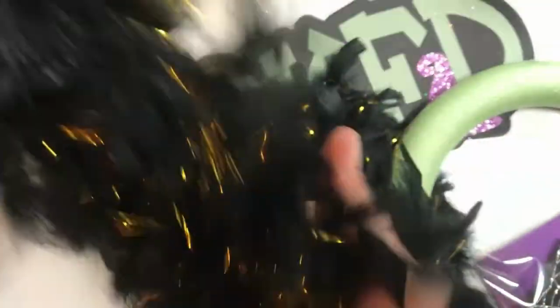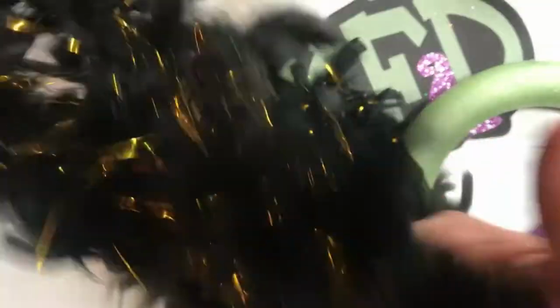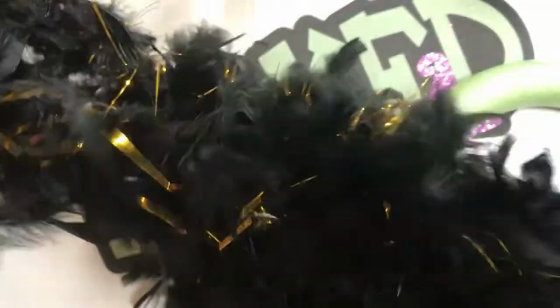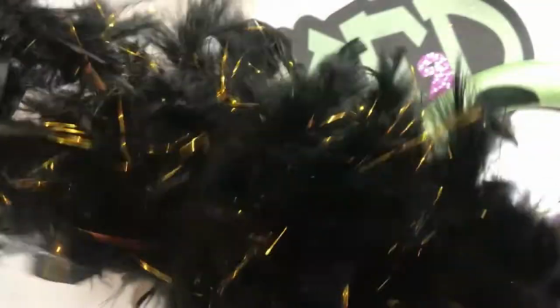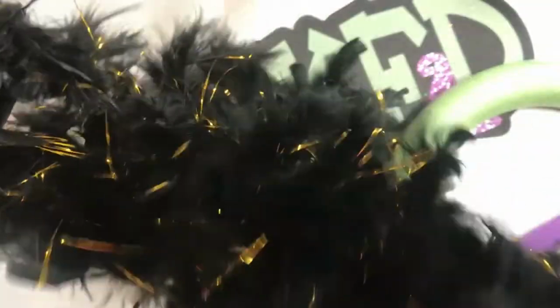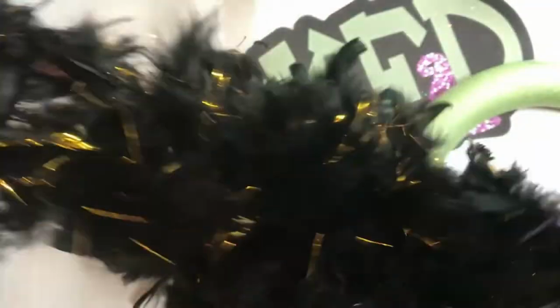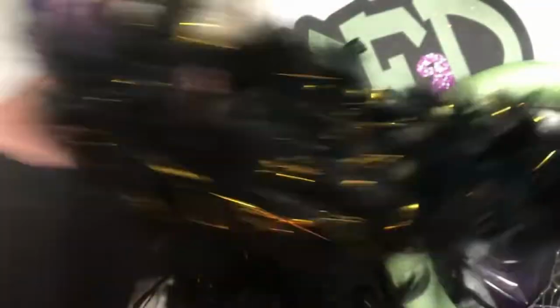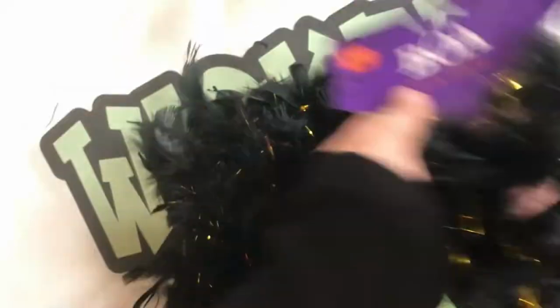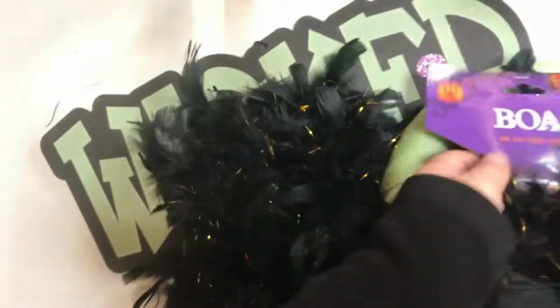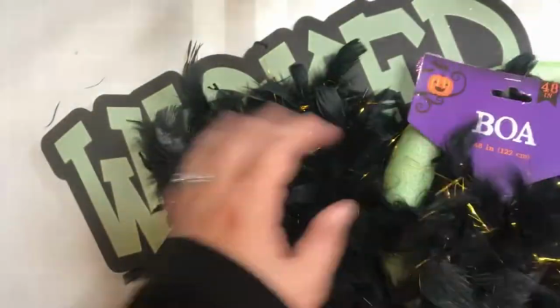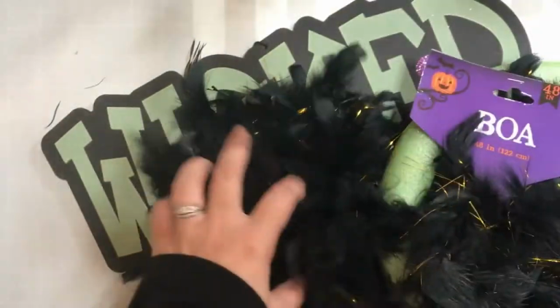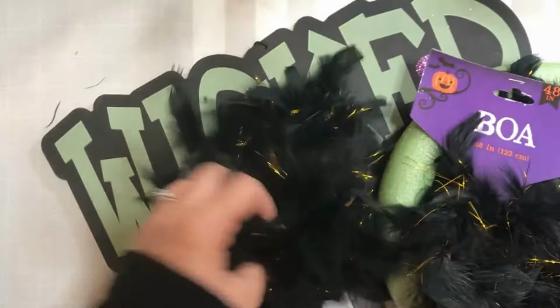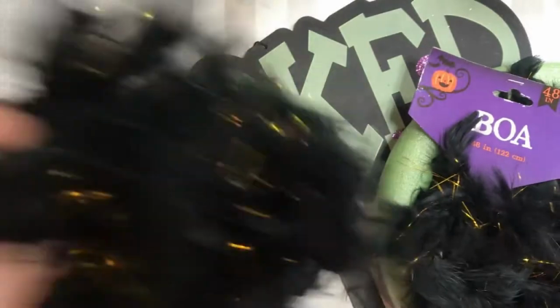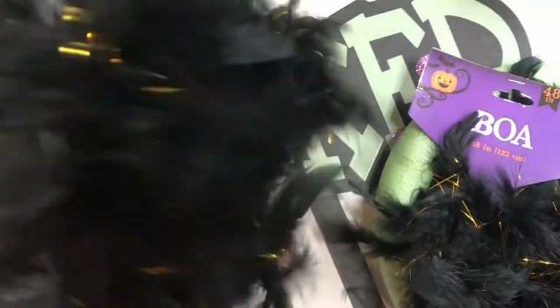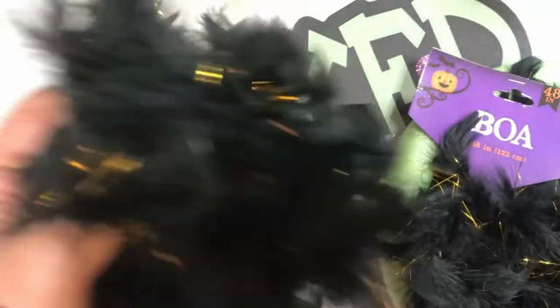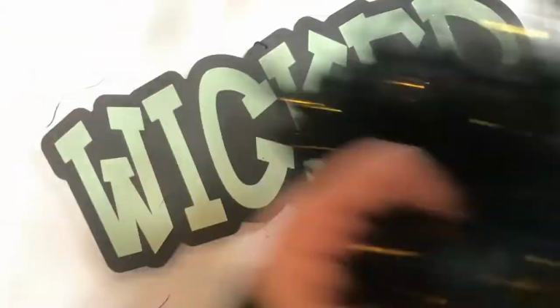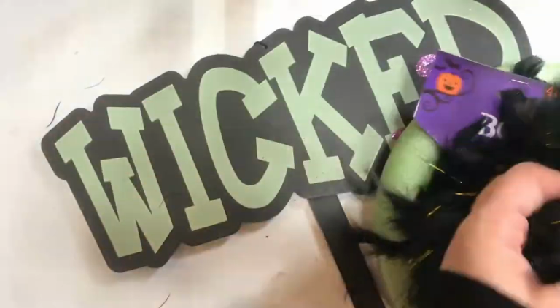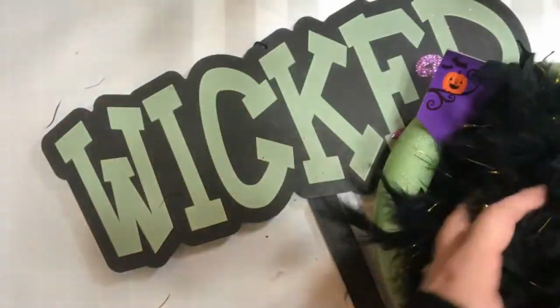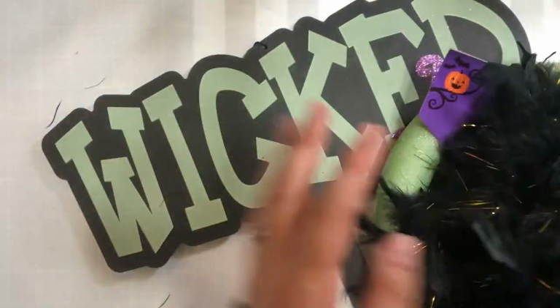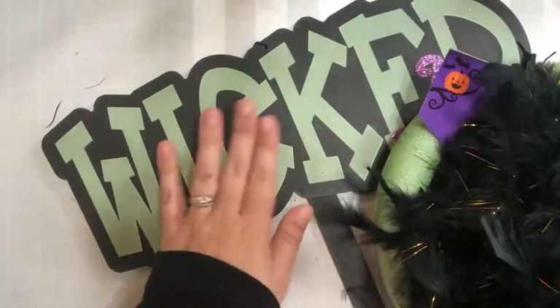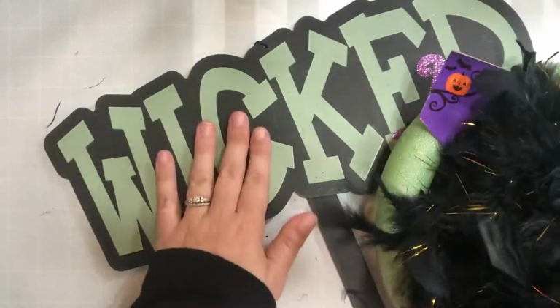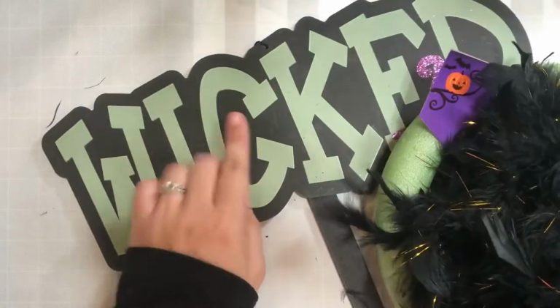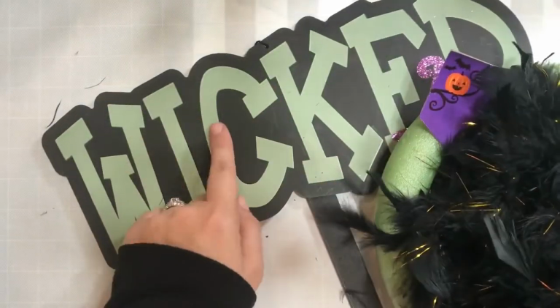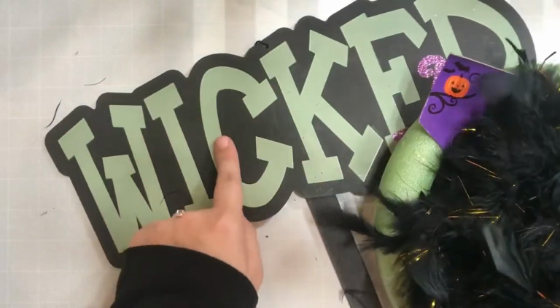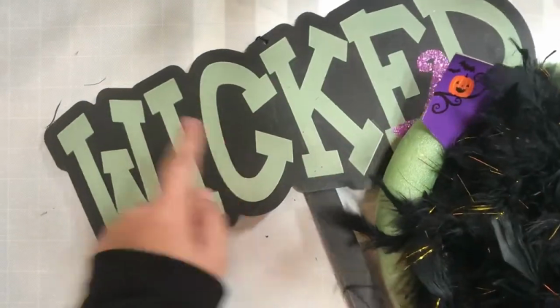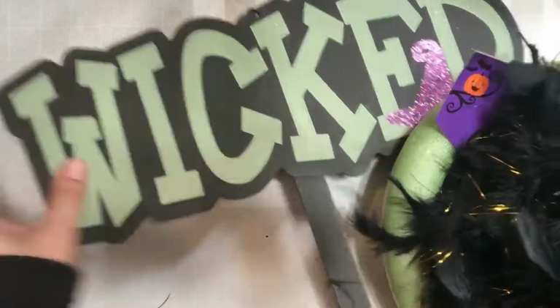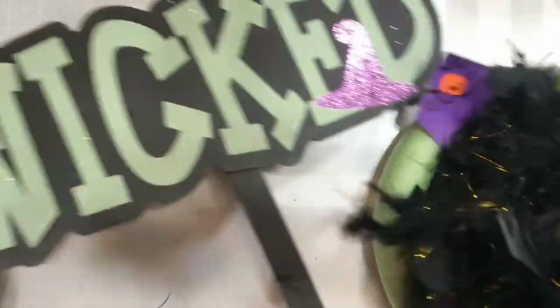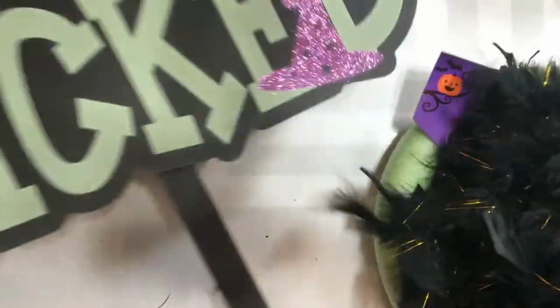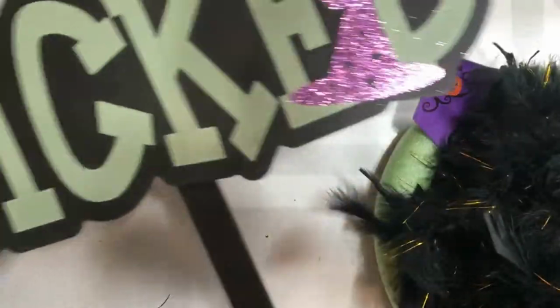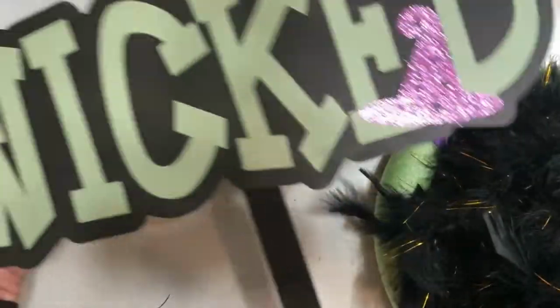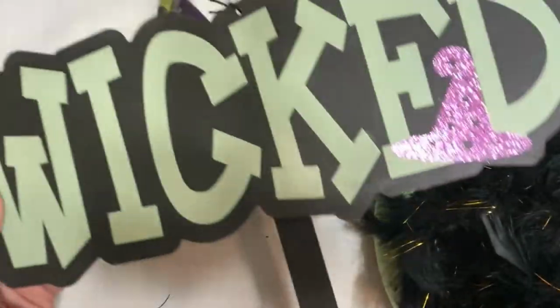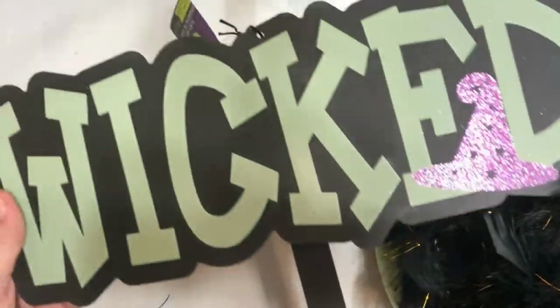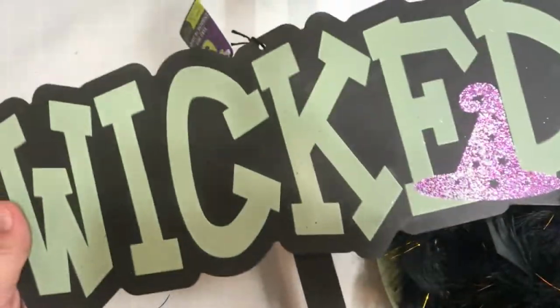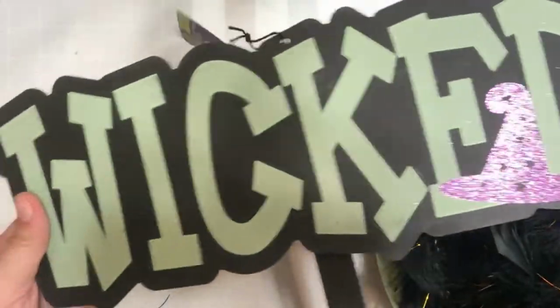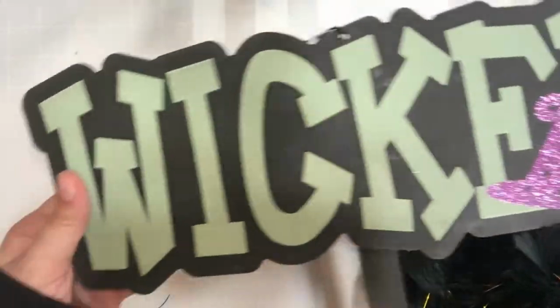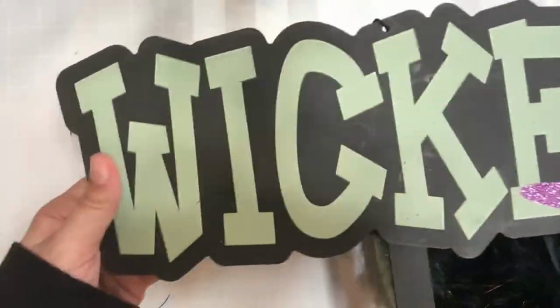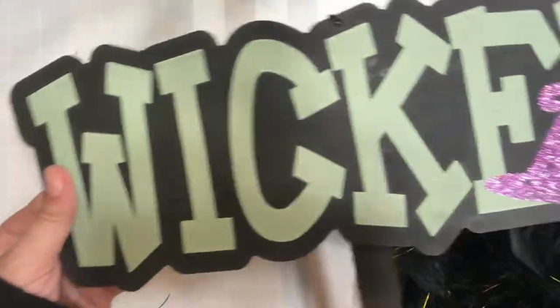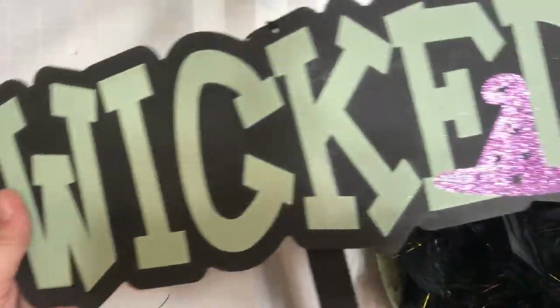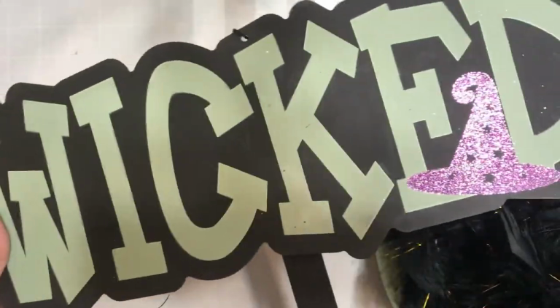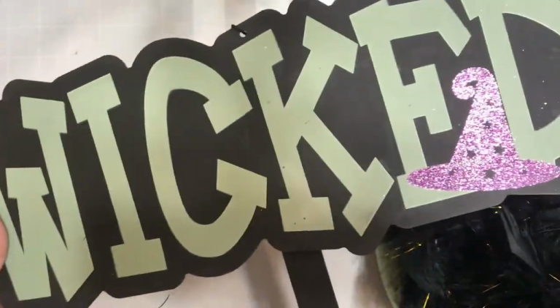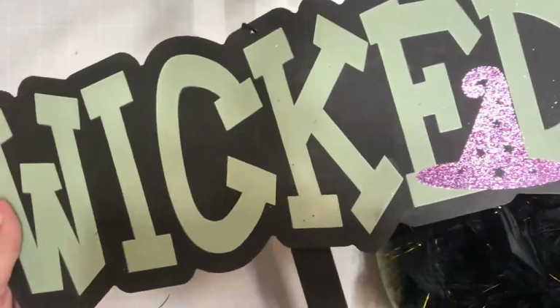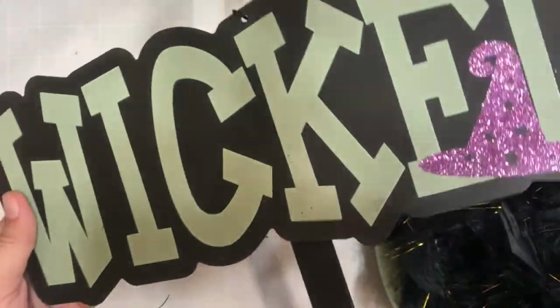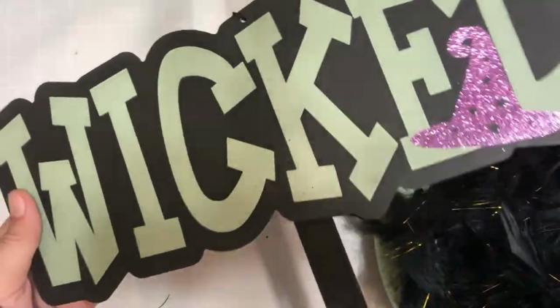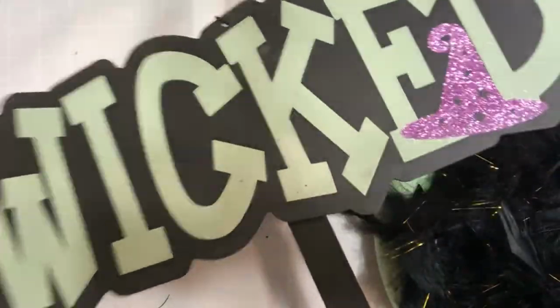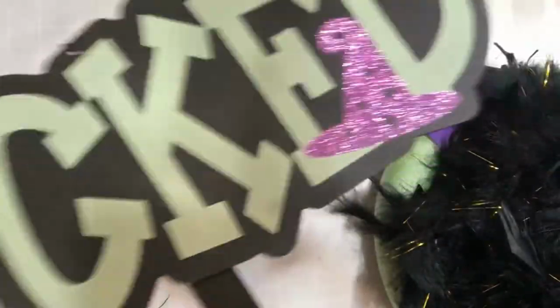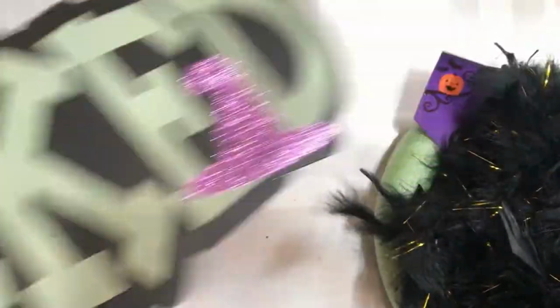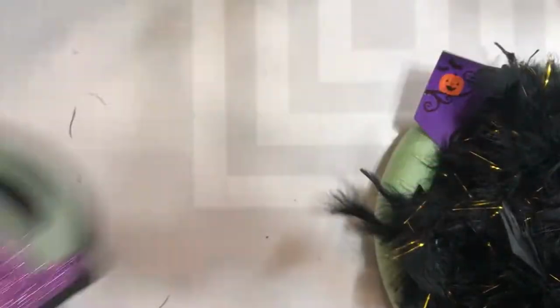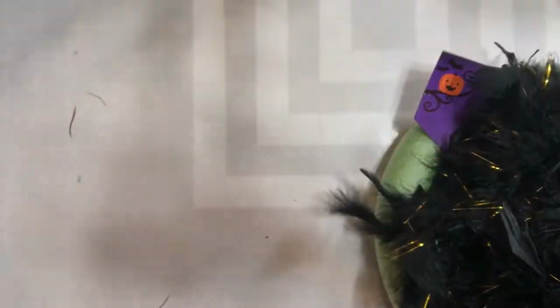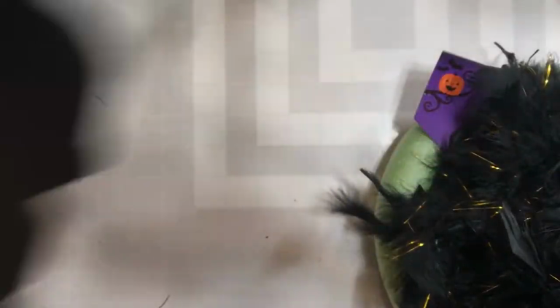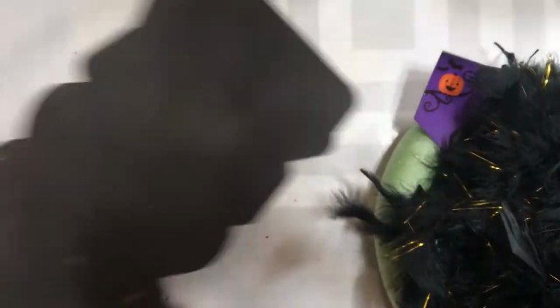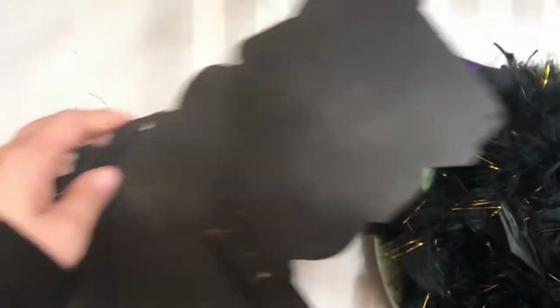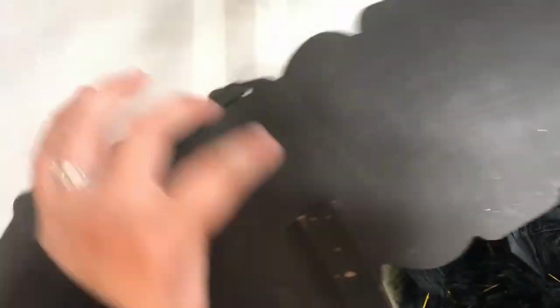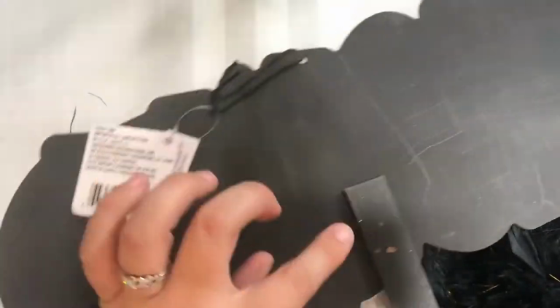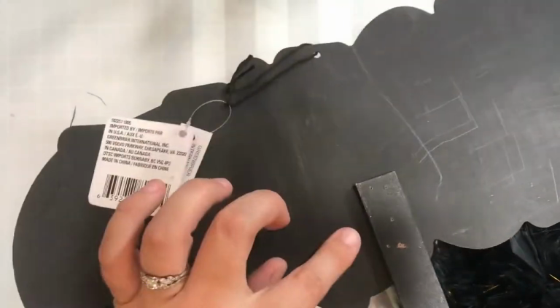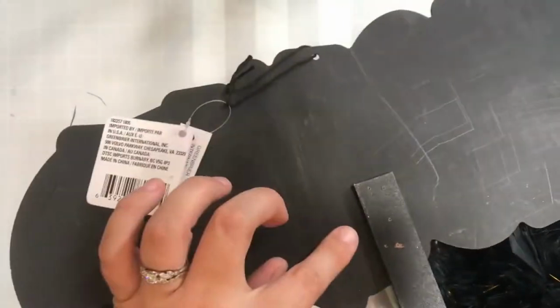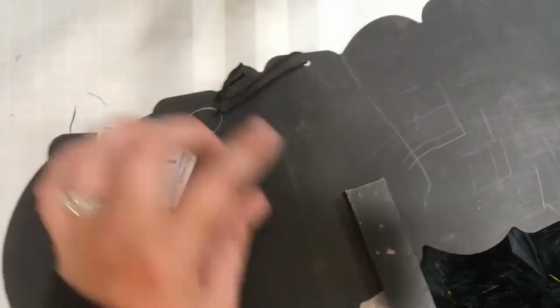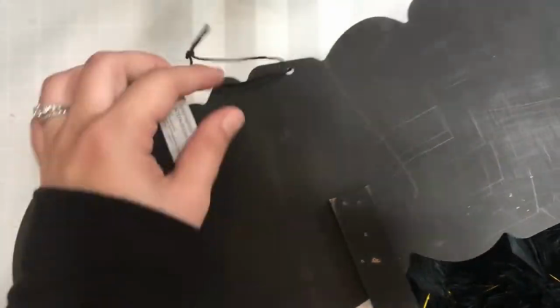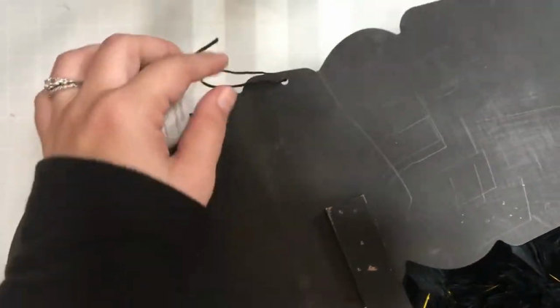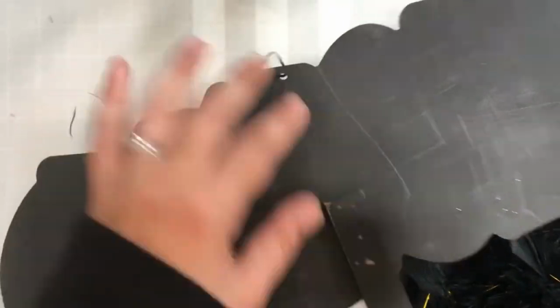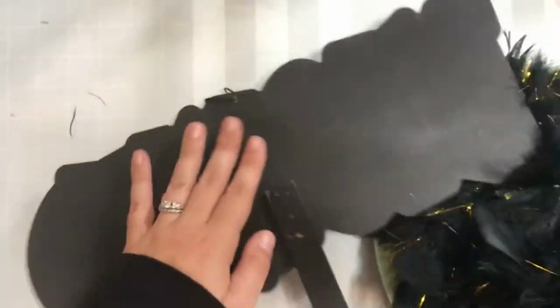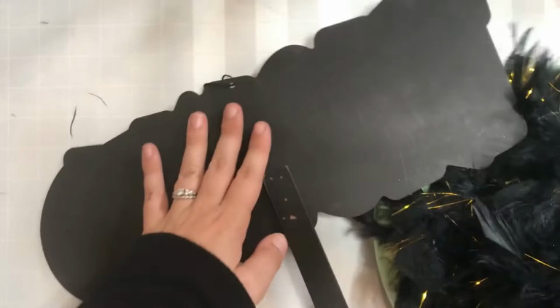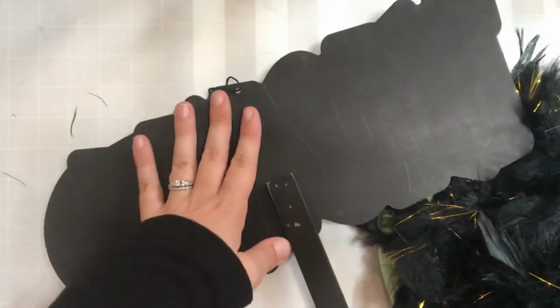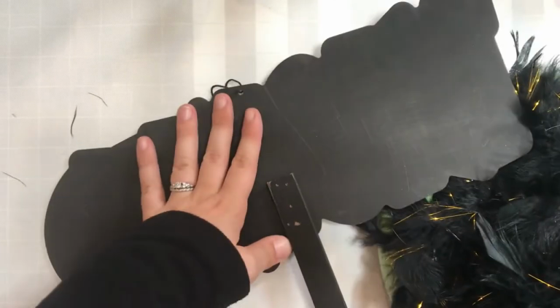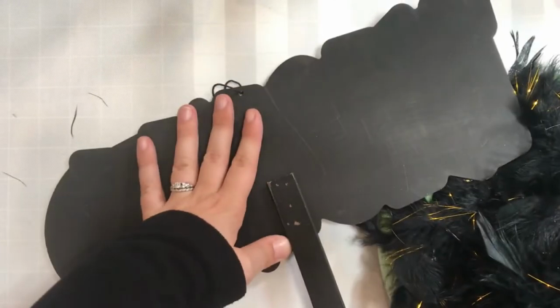The only thing that I didn't get from the Dollar Tree is my hot glue gun, but everything else including the glue sticks I did pick up at the Dollar Tree.